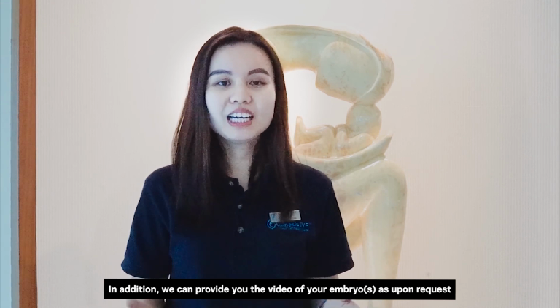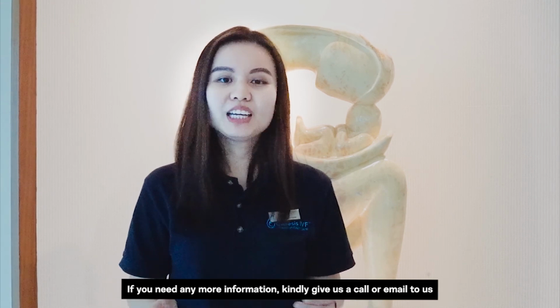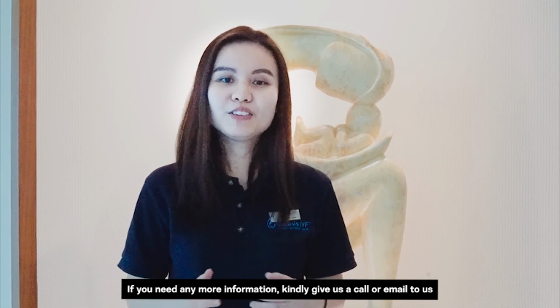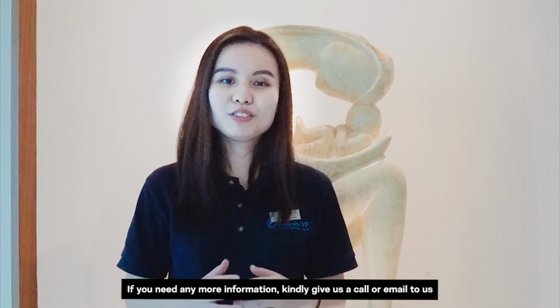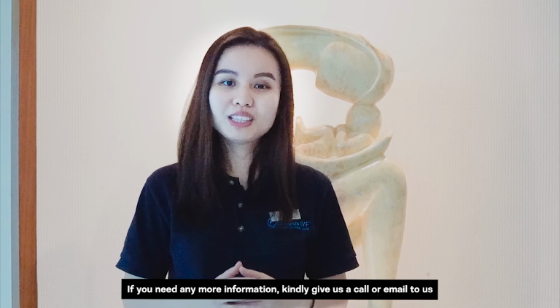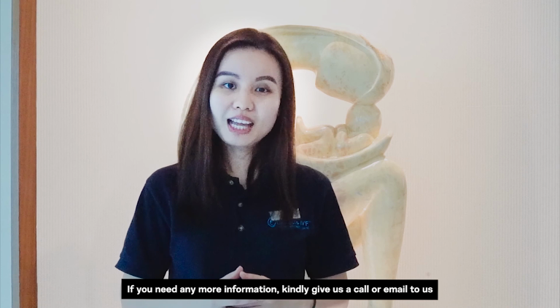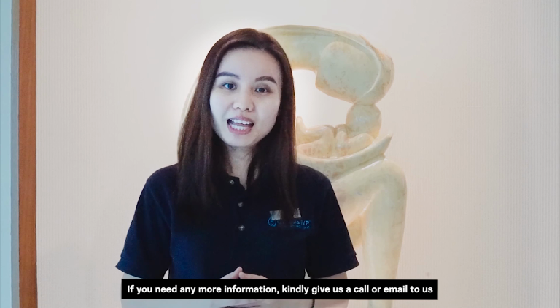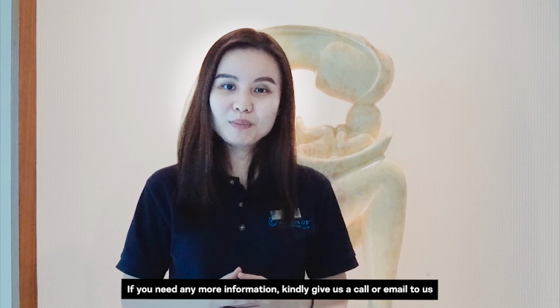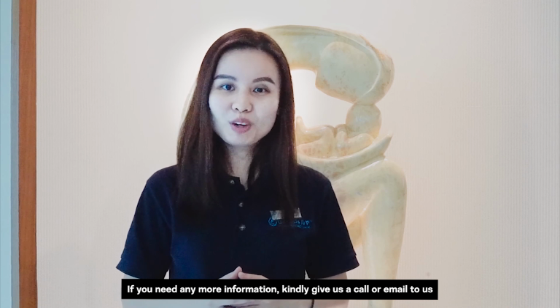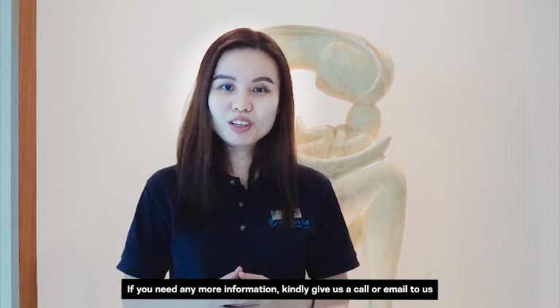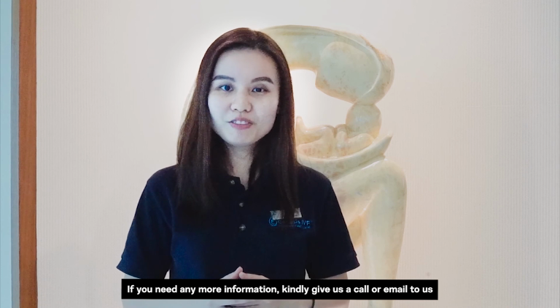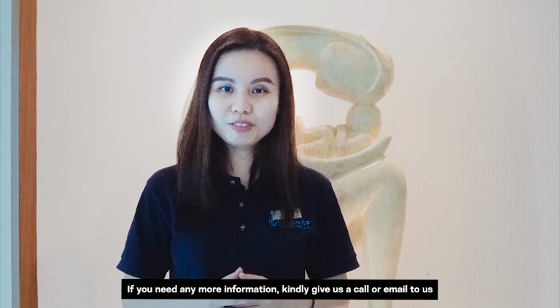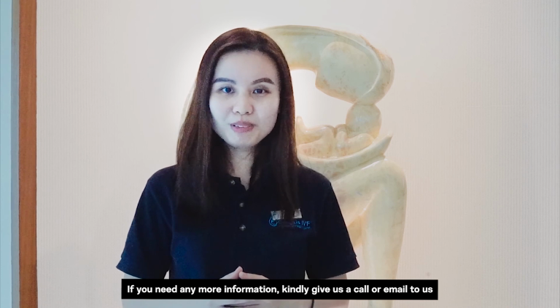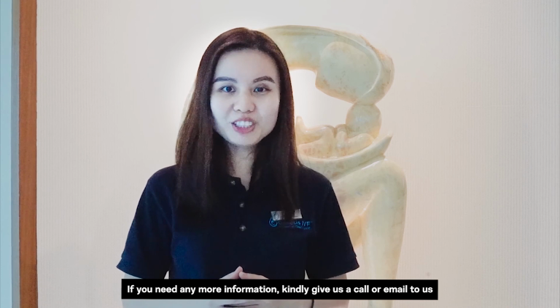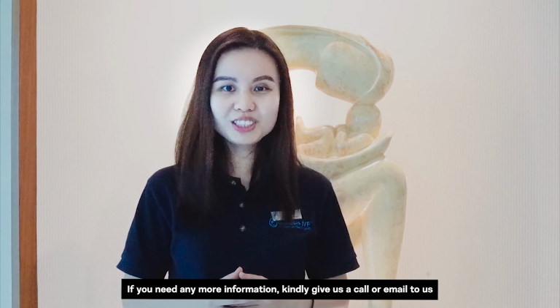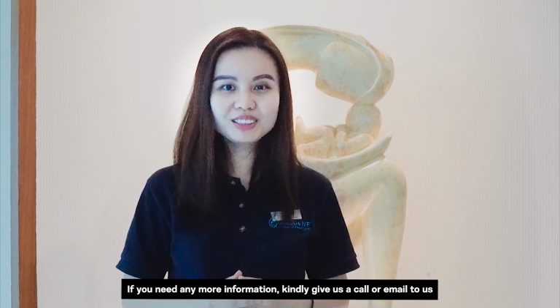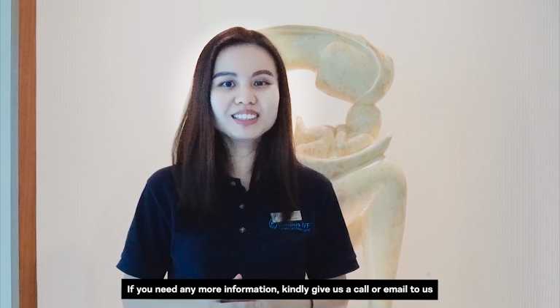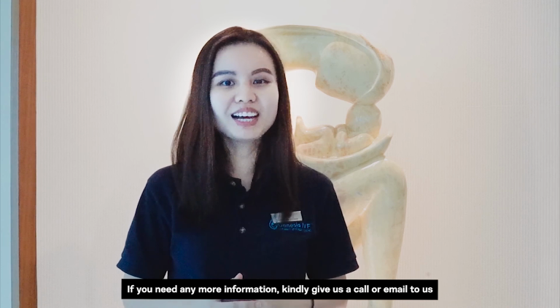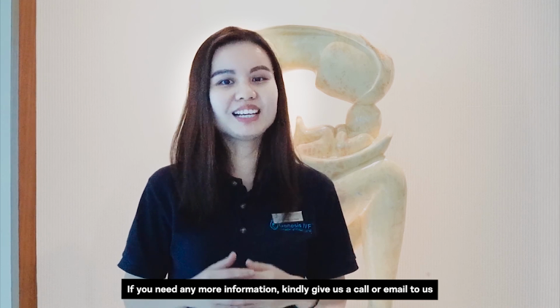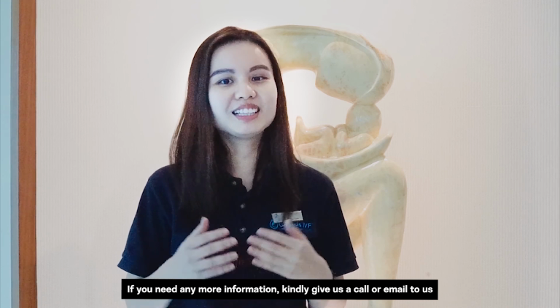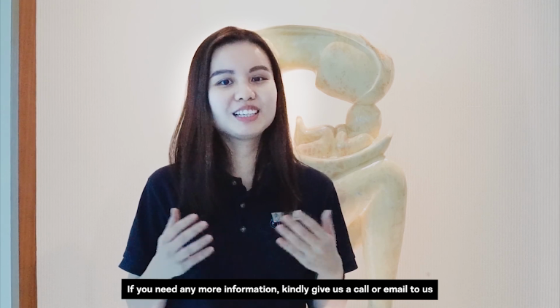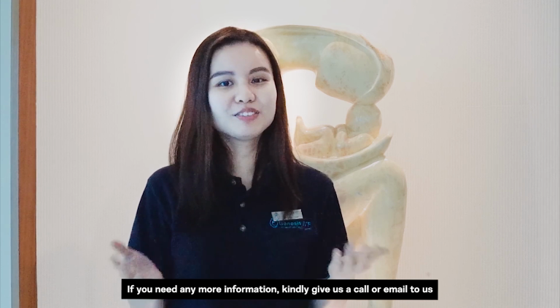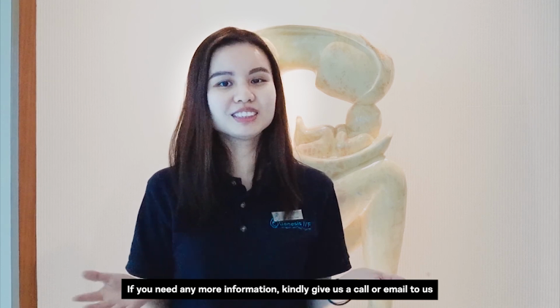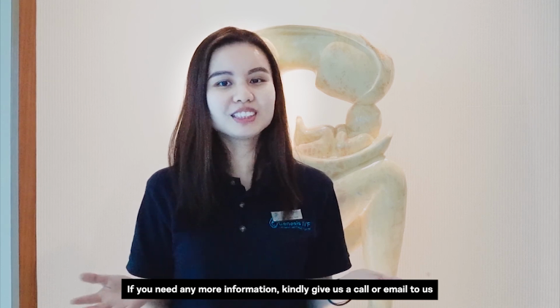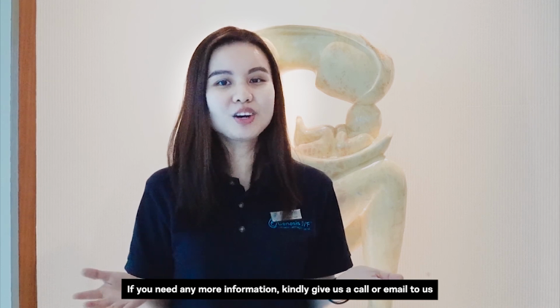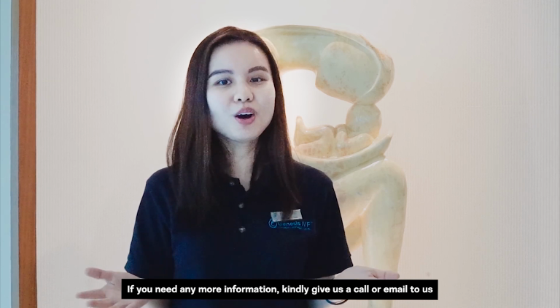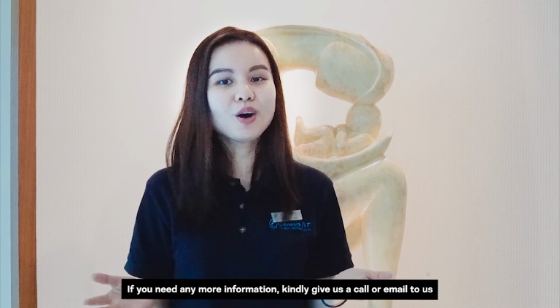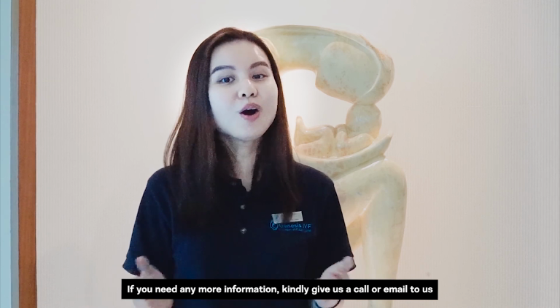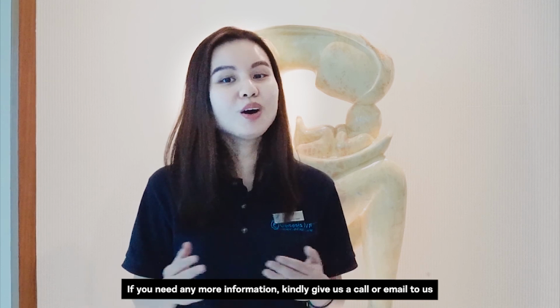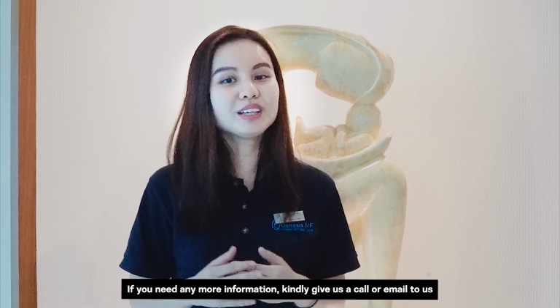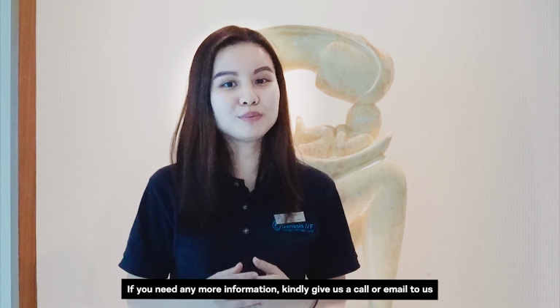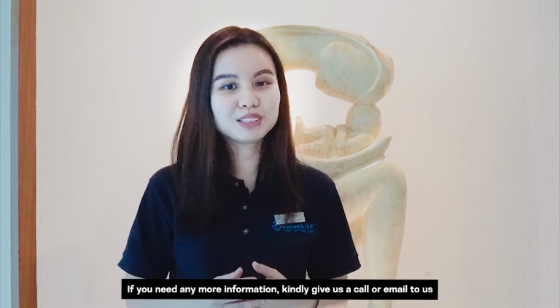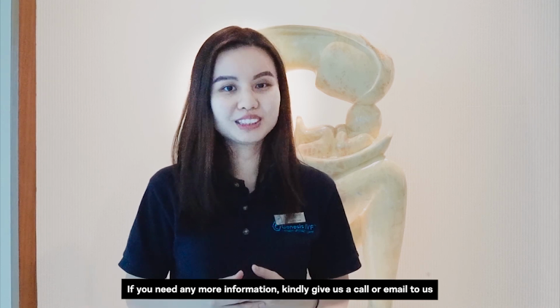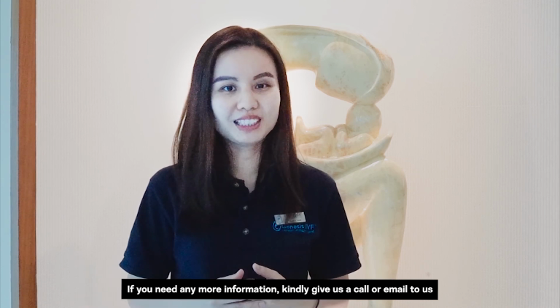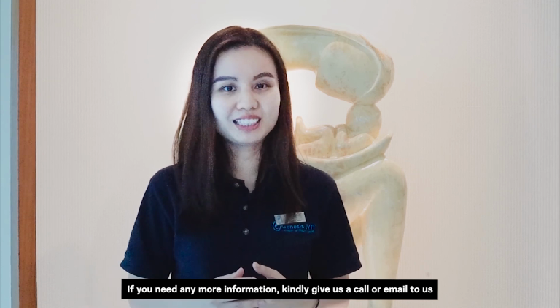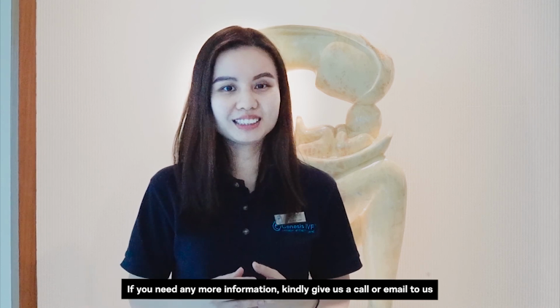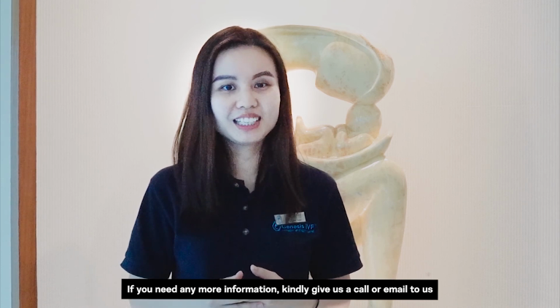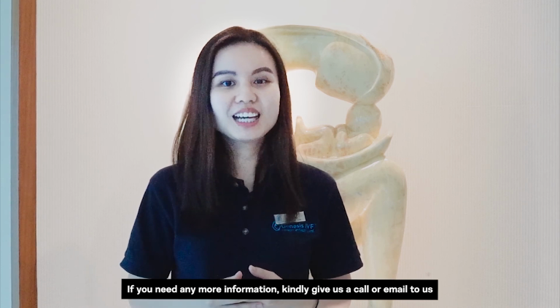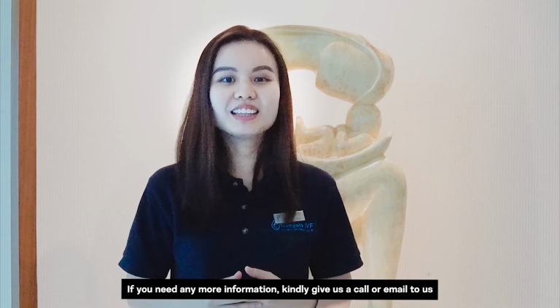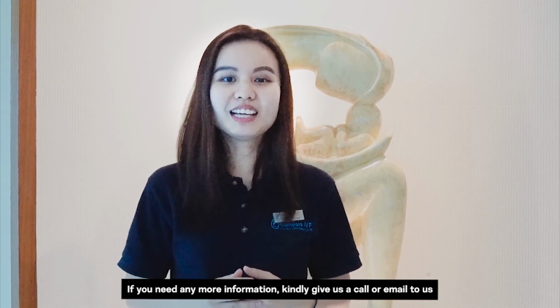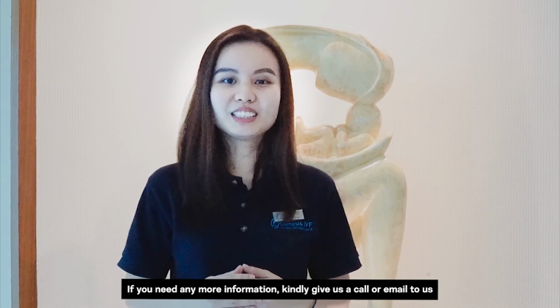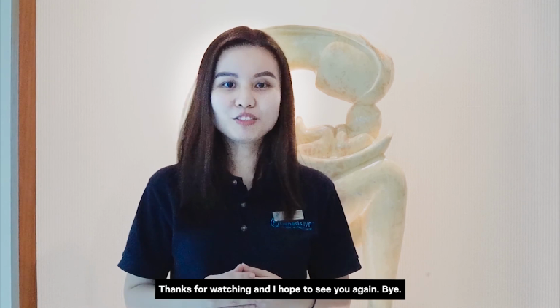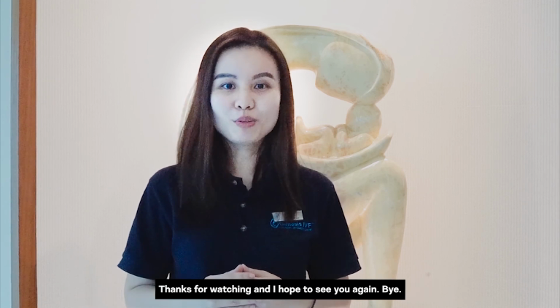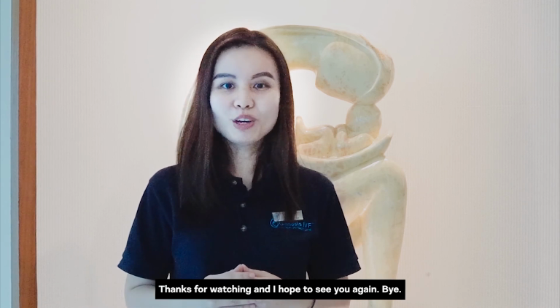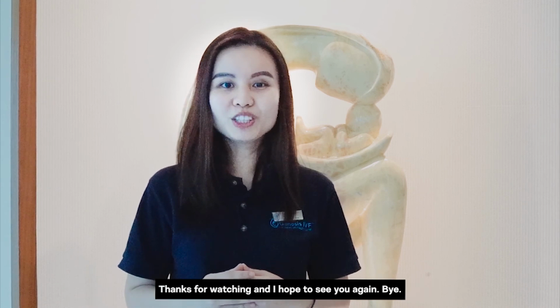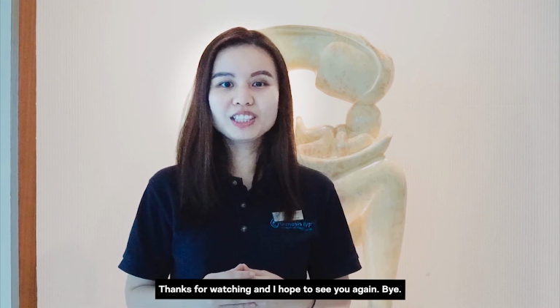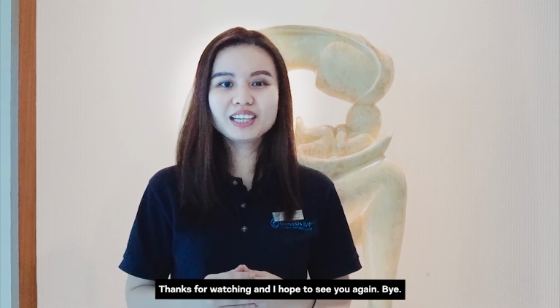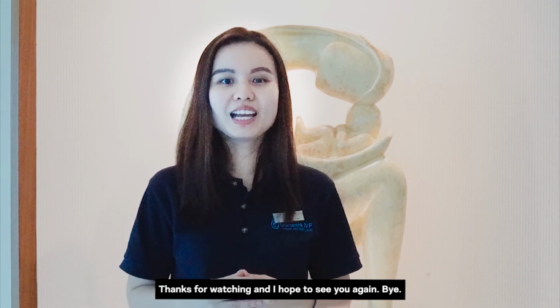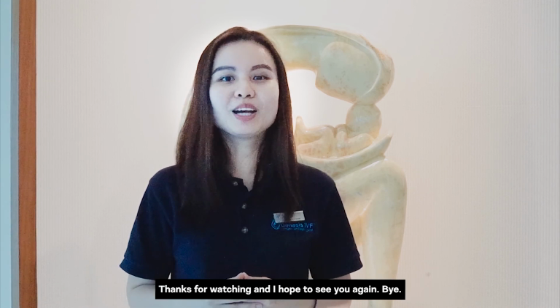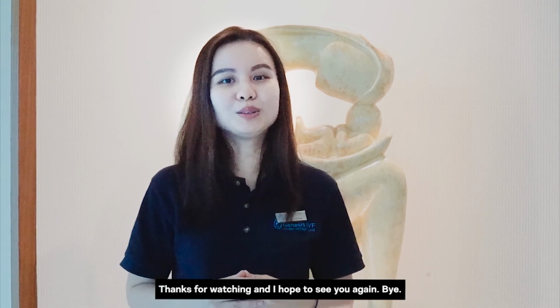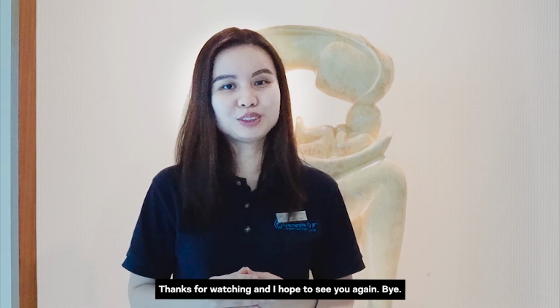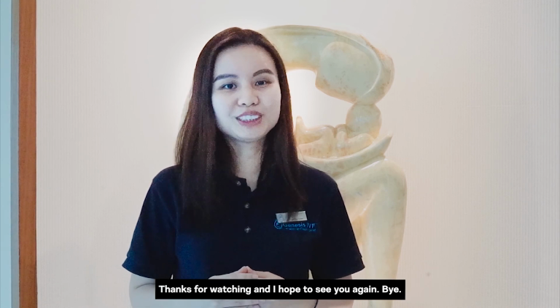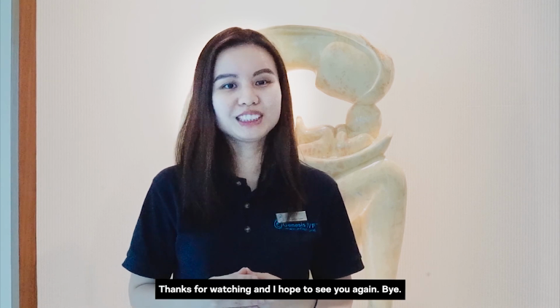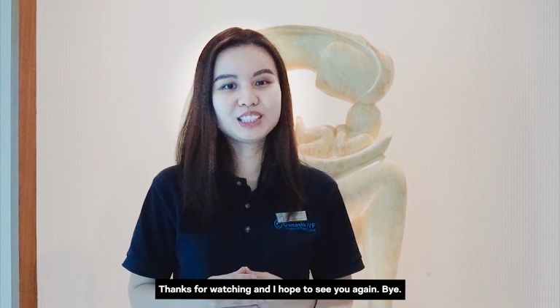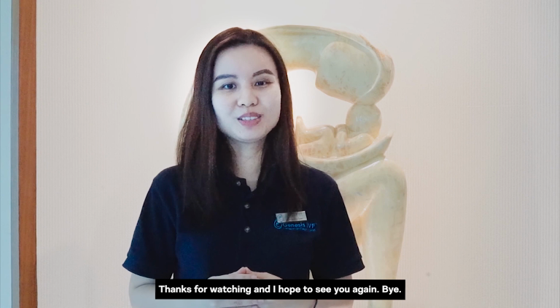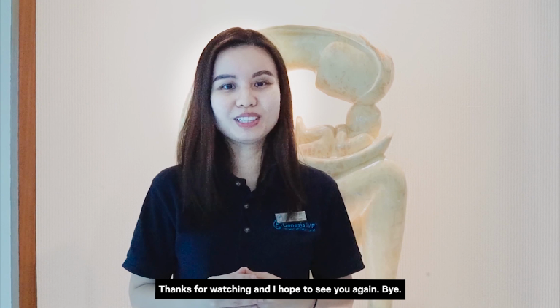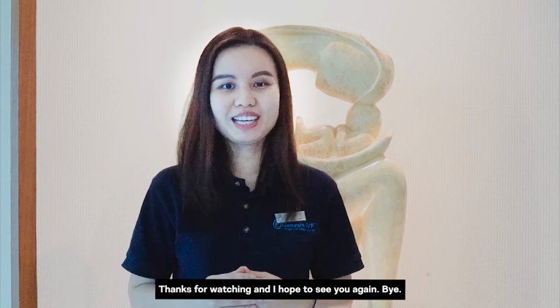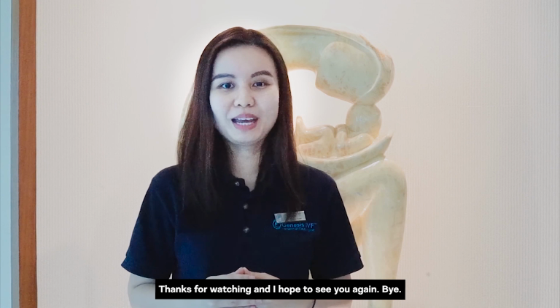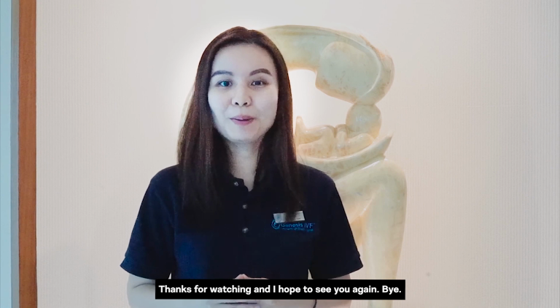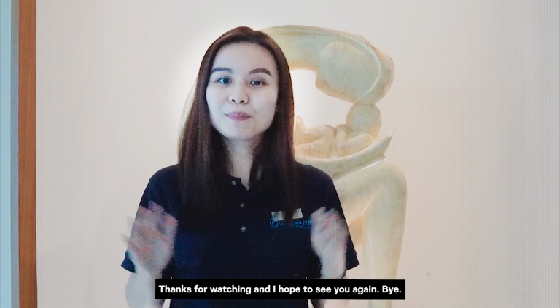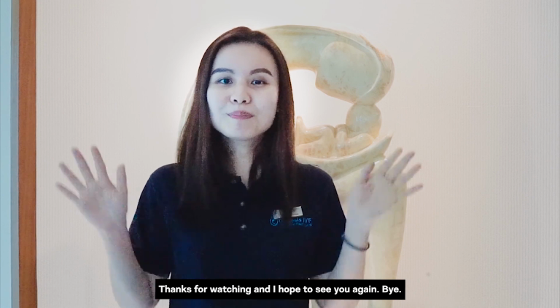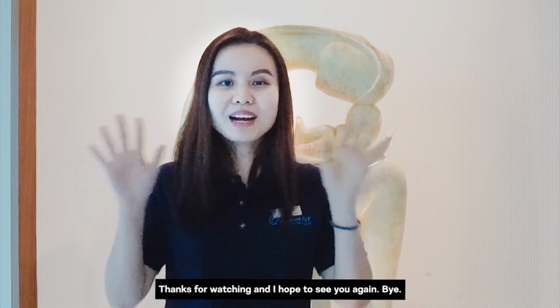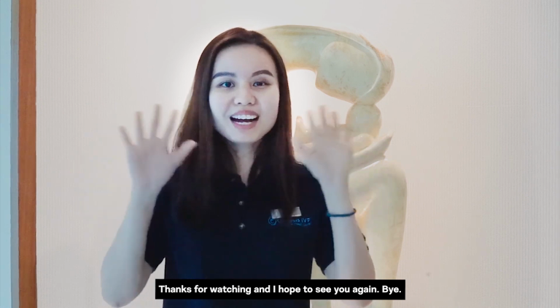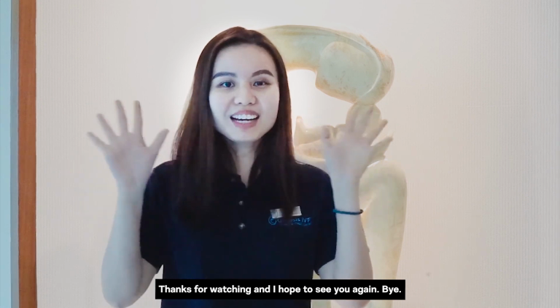If you need any more information, kindly give us a call or email us. Thanks for watching, and I hope to see you again. Bye!